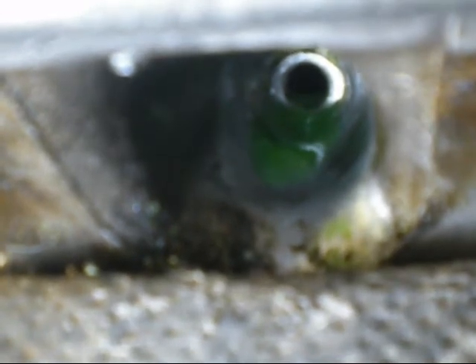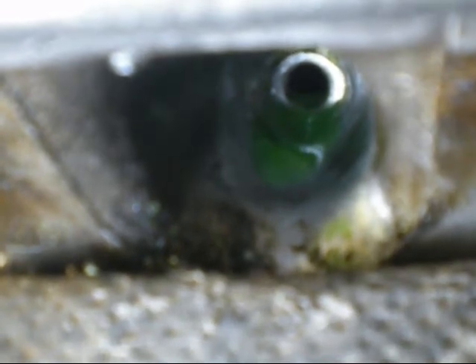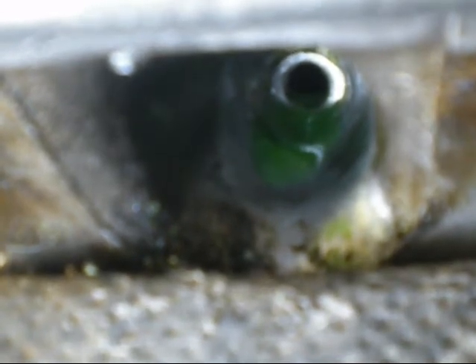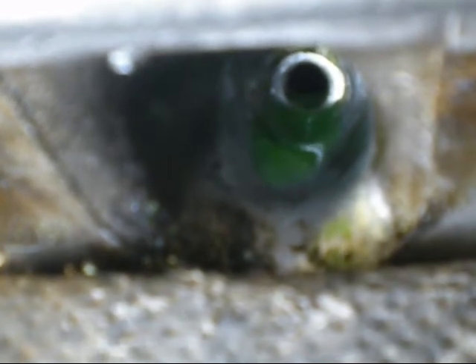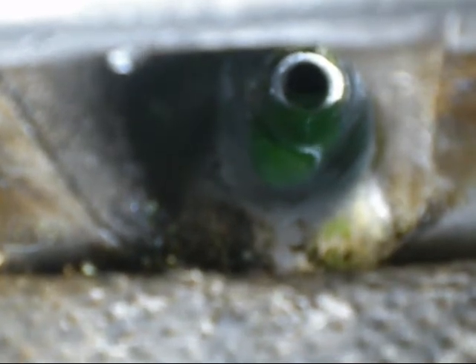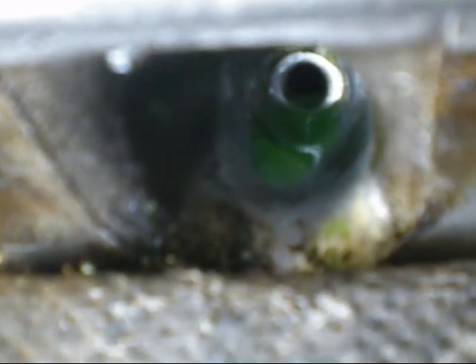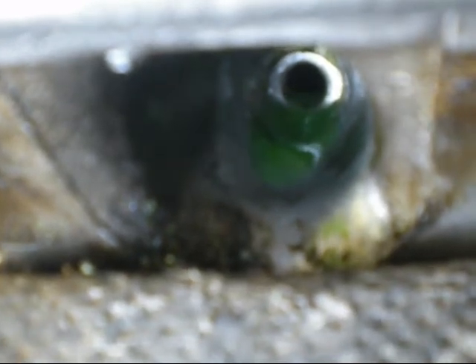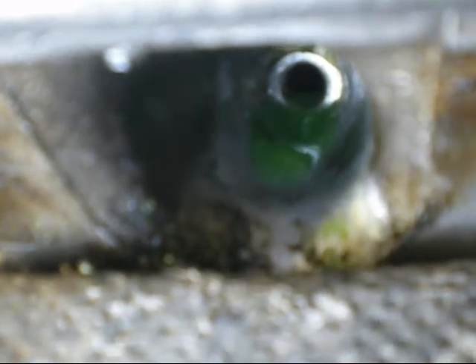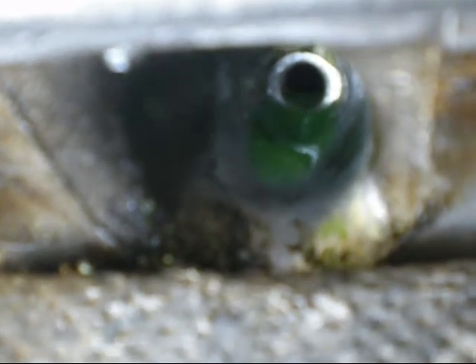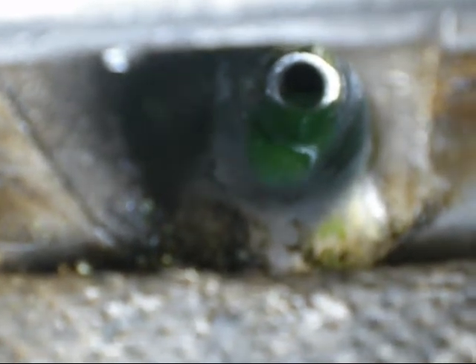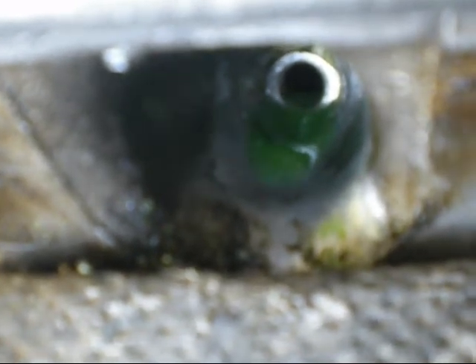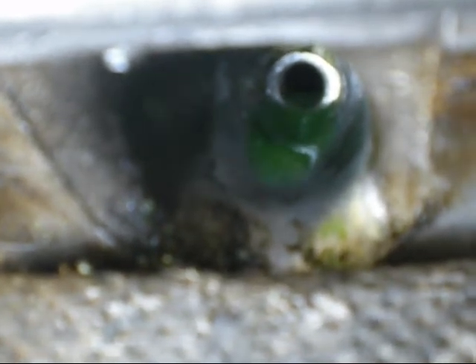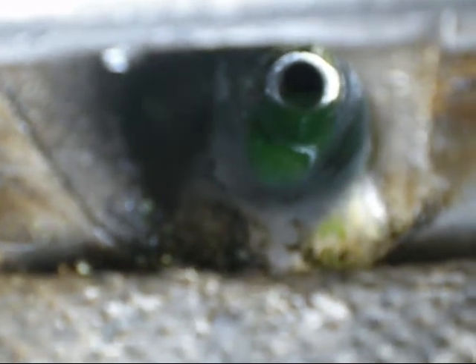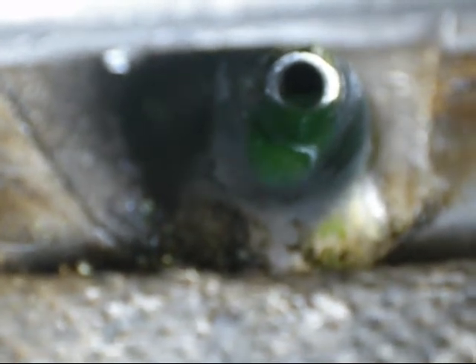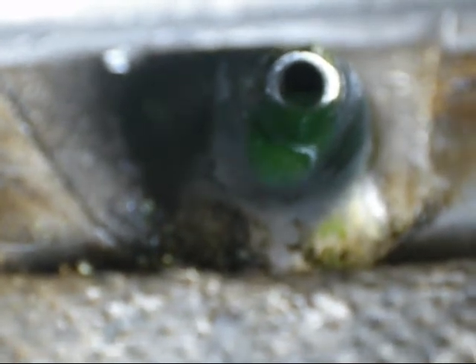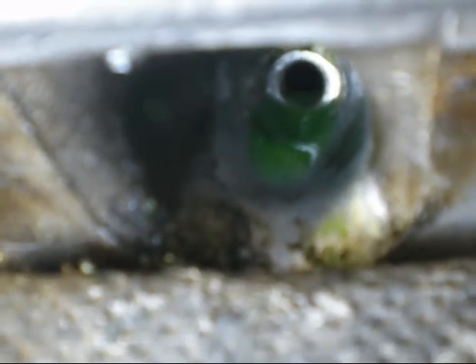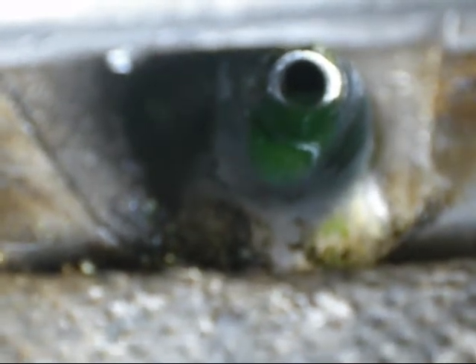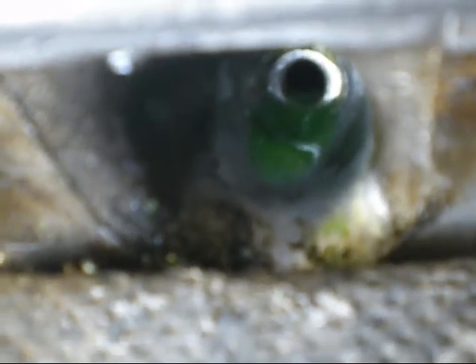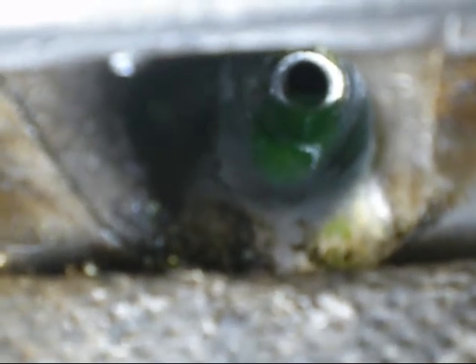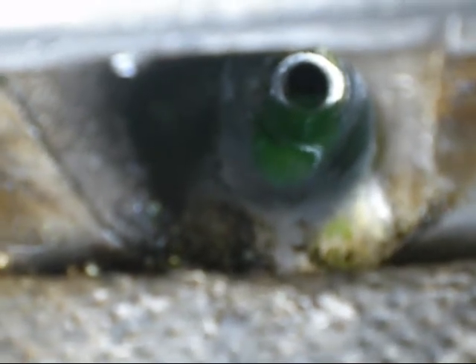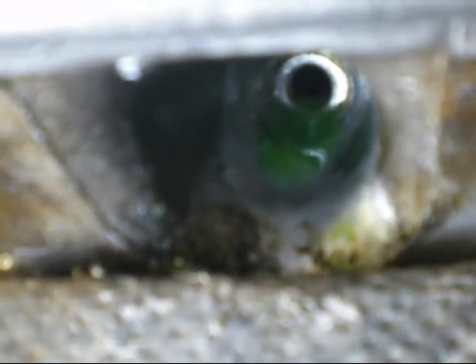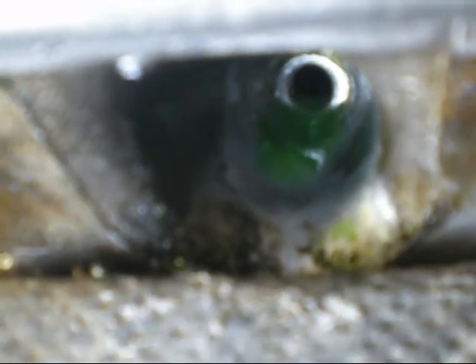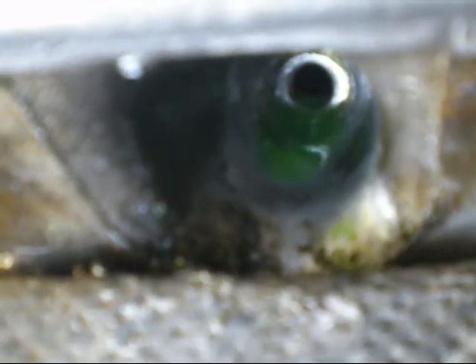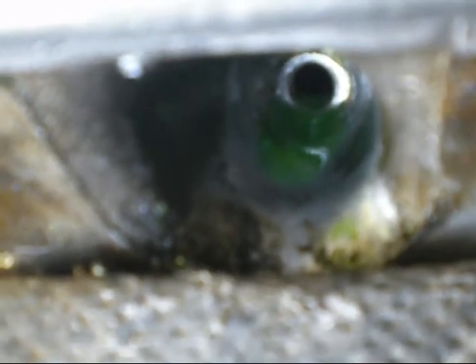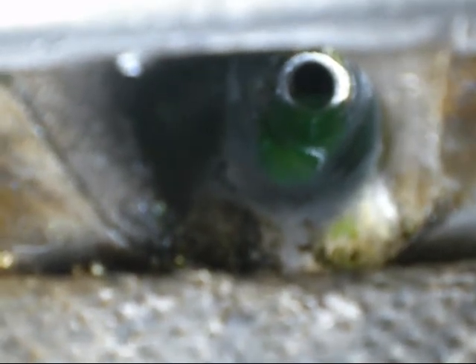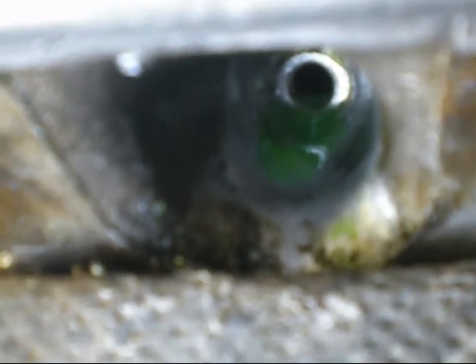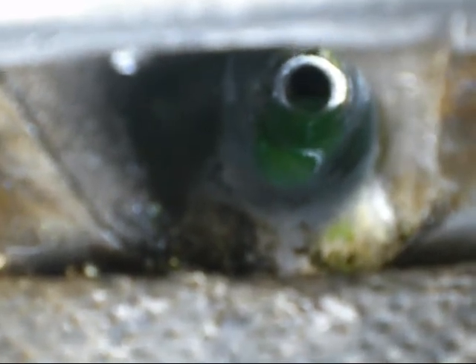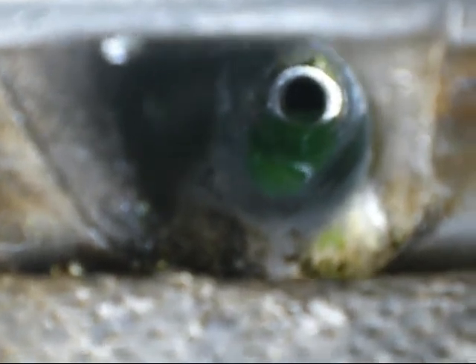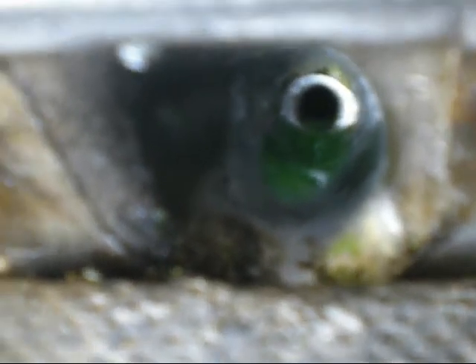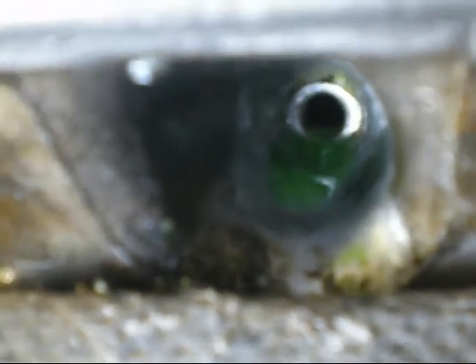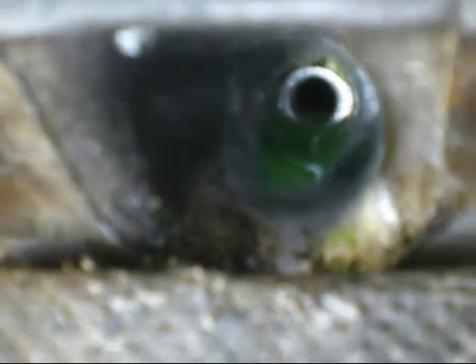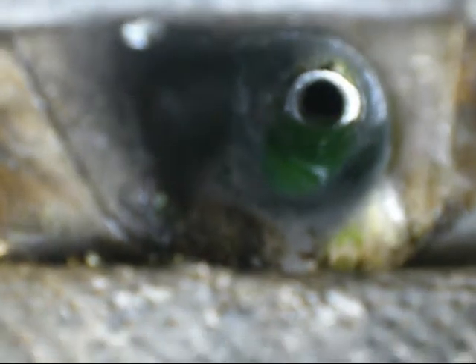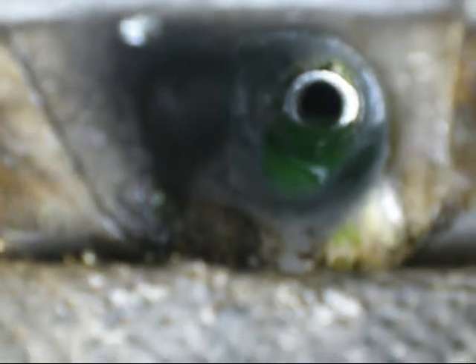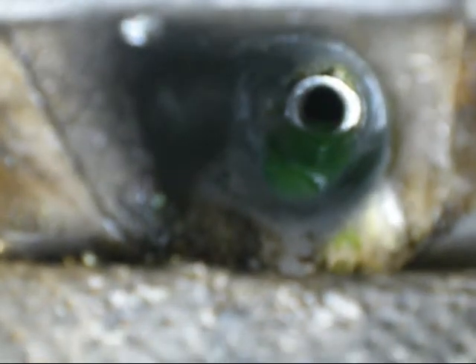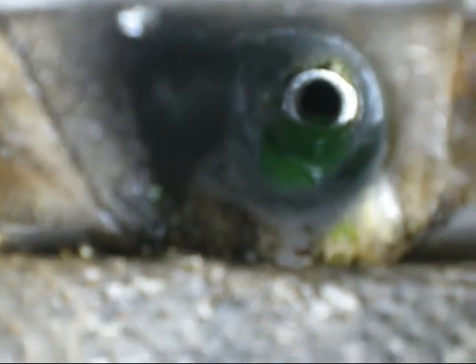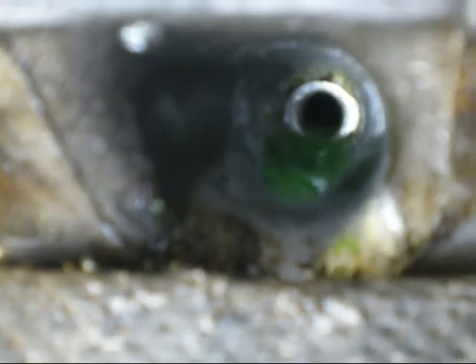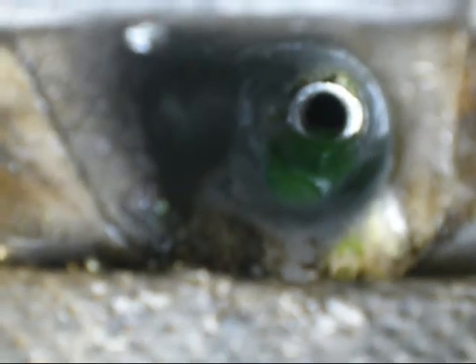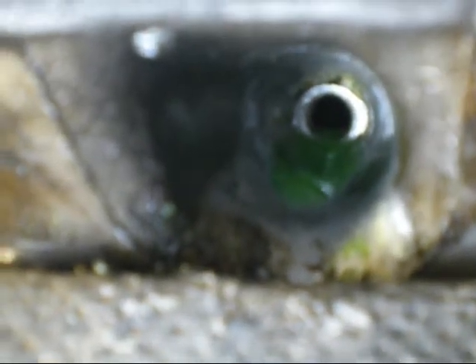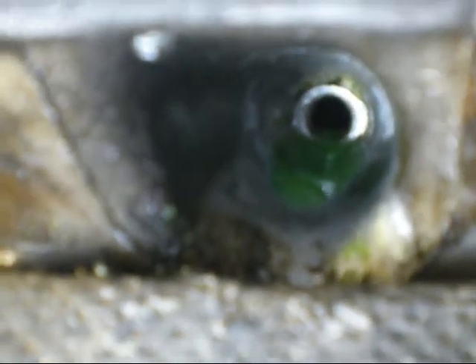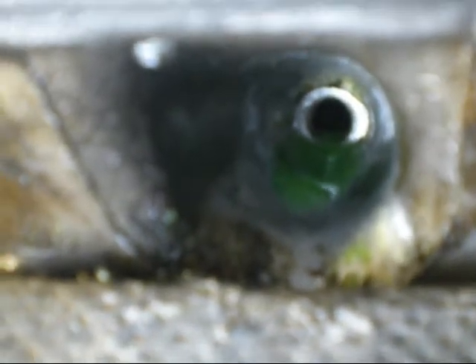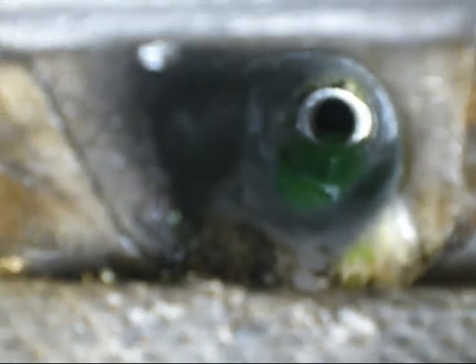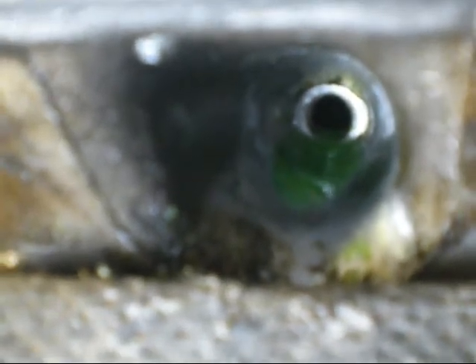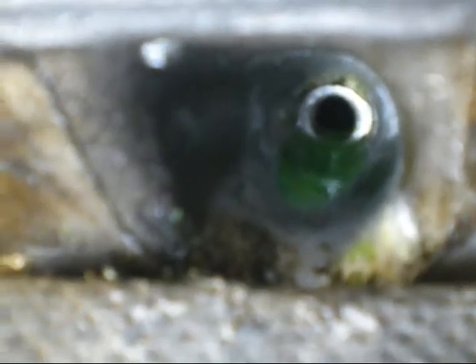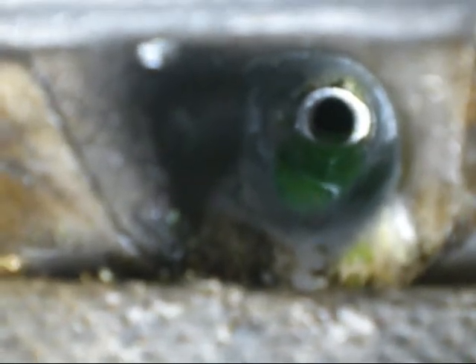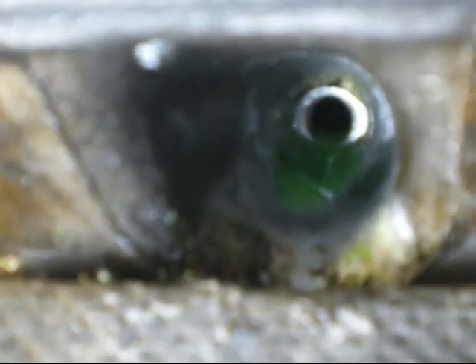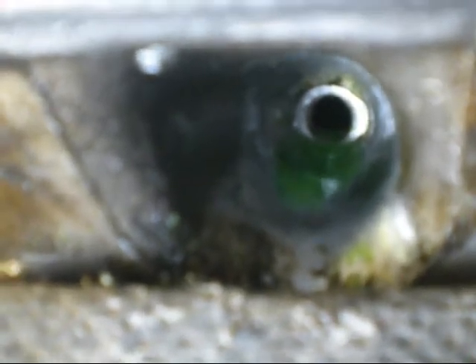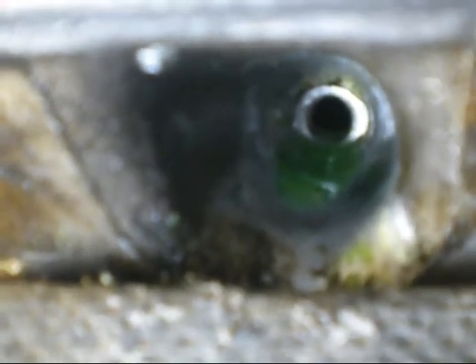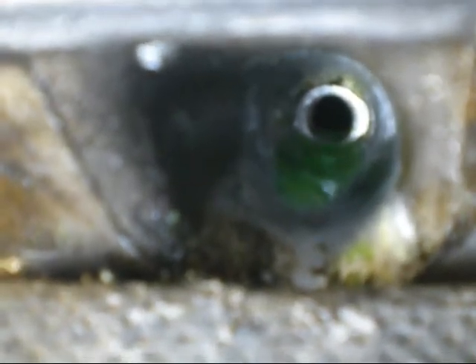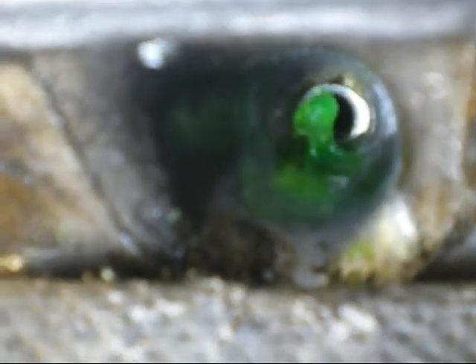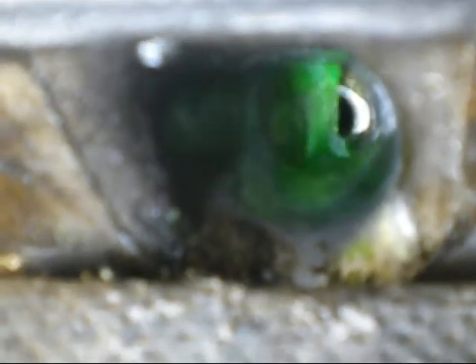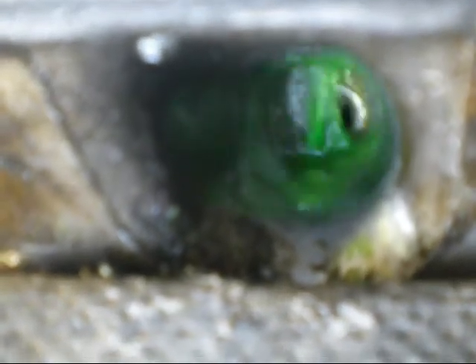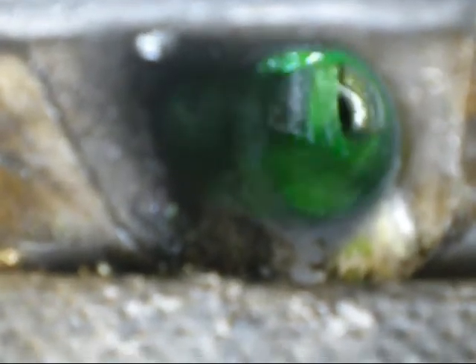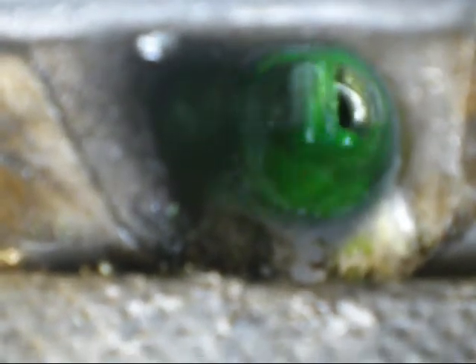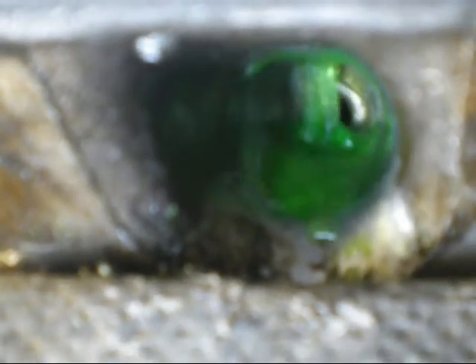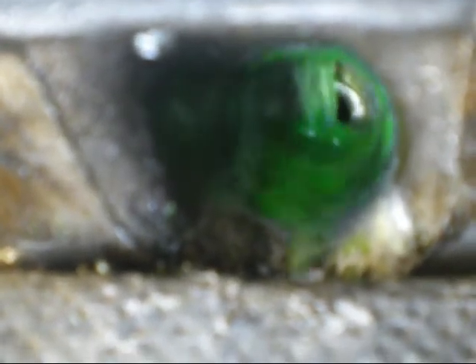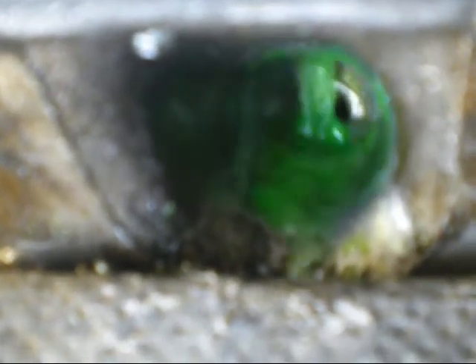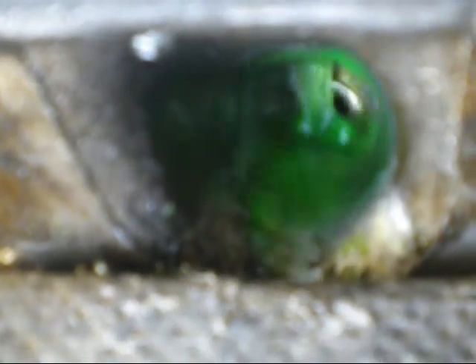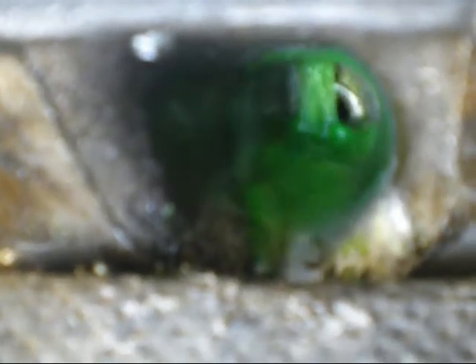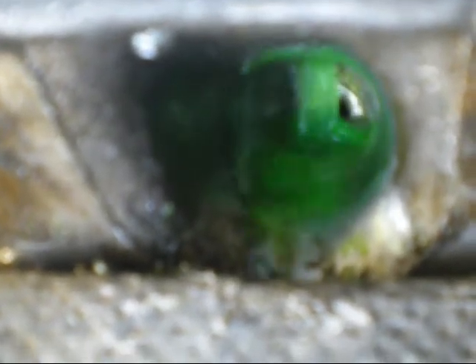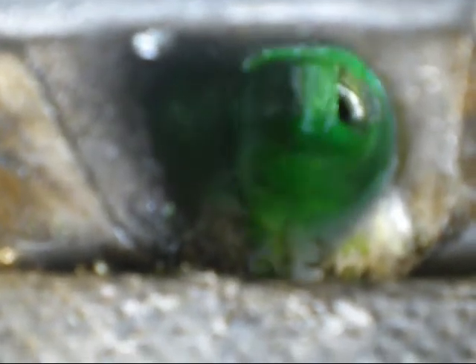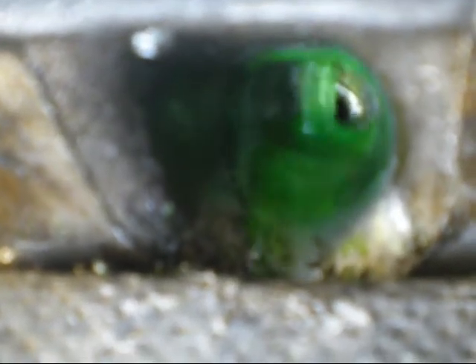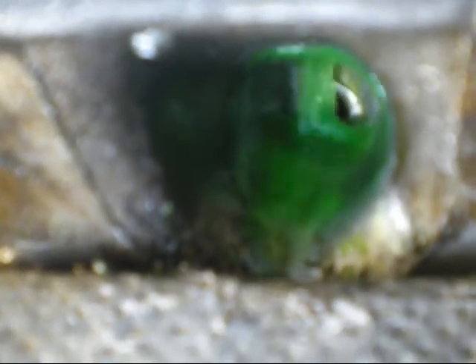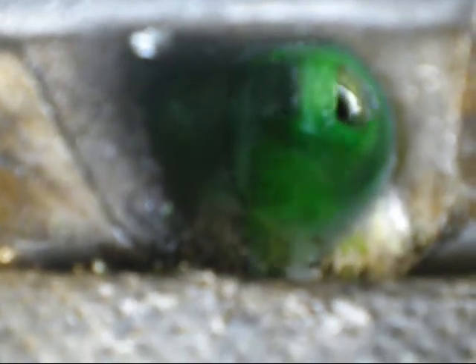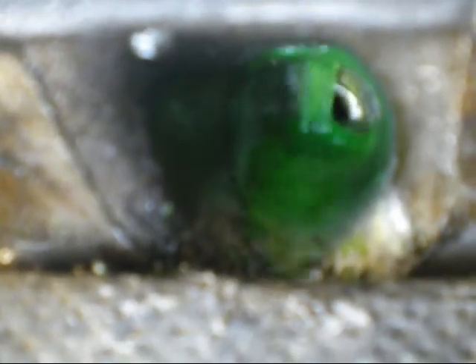I just thought I'd document that — interesting to see. Once more. It's like a little geyser.